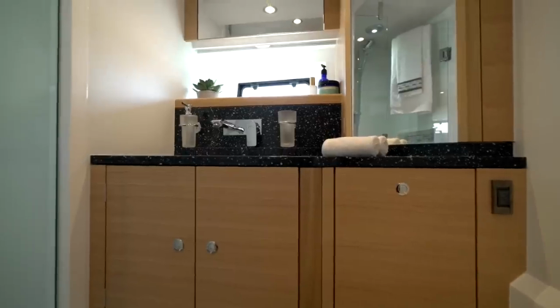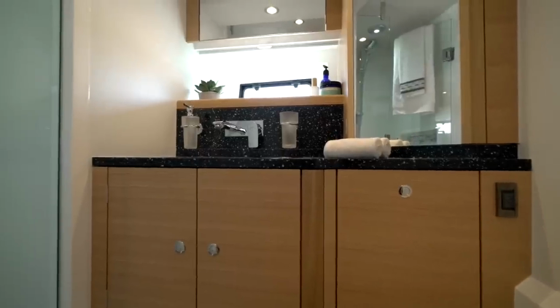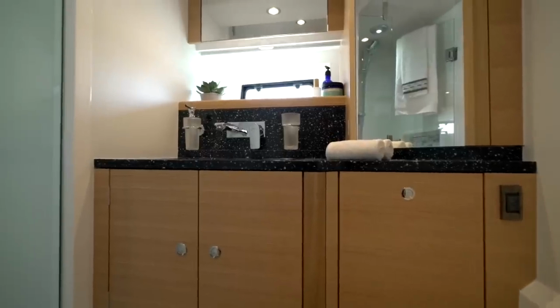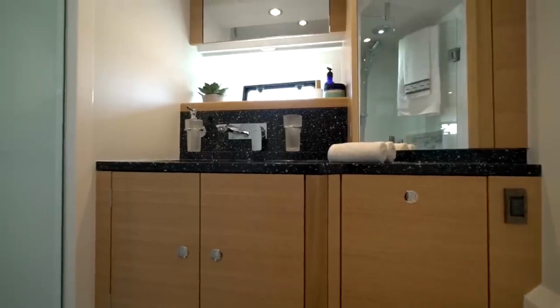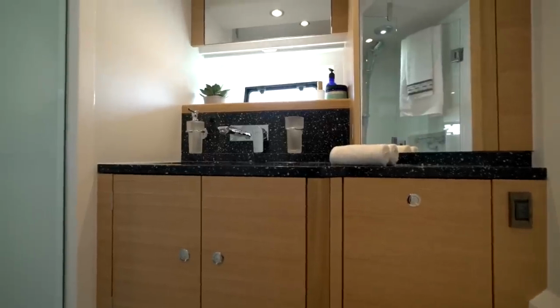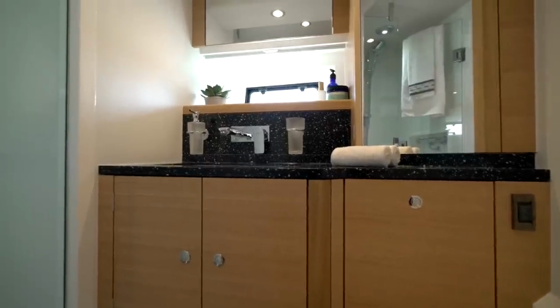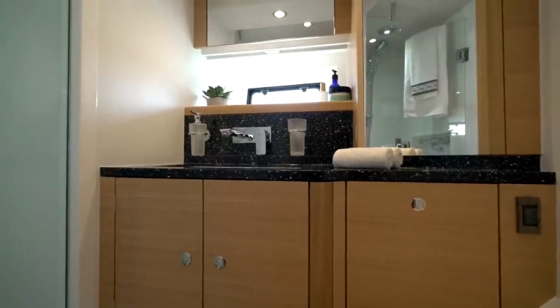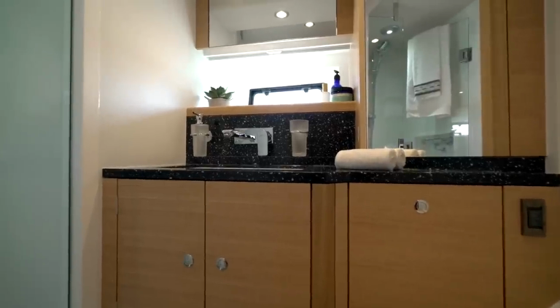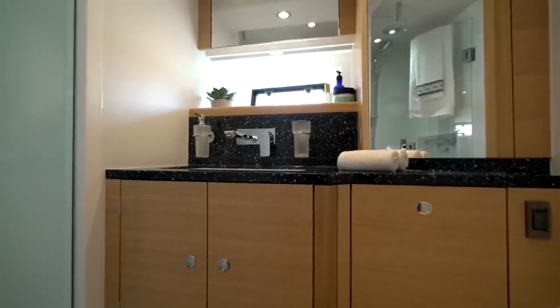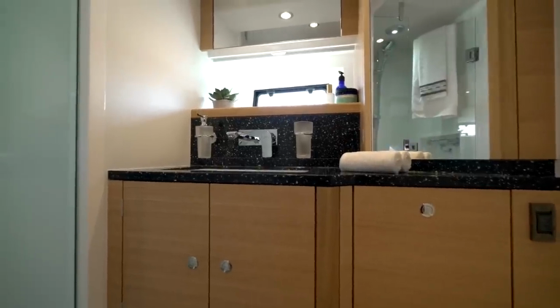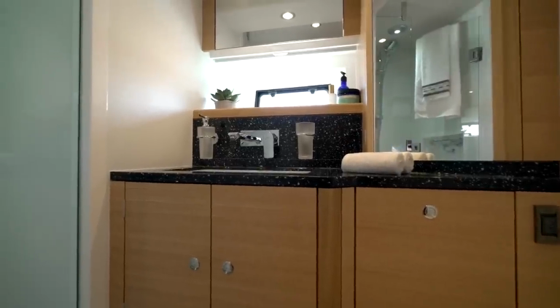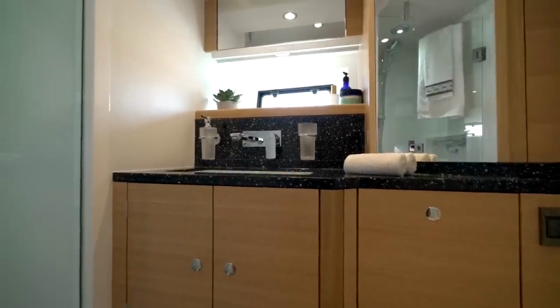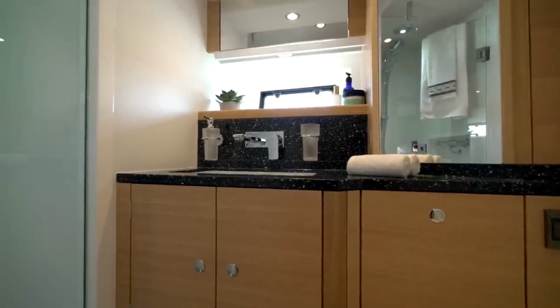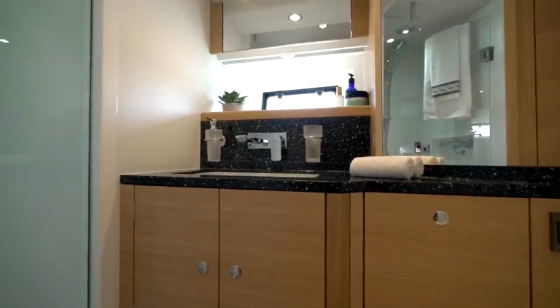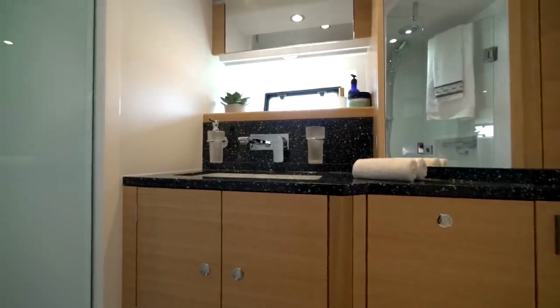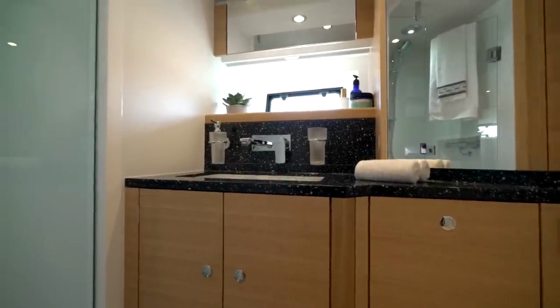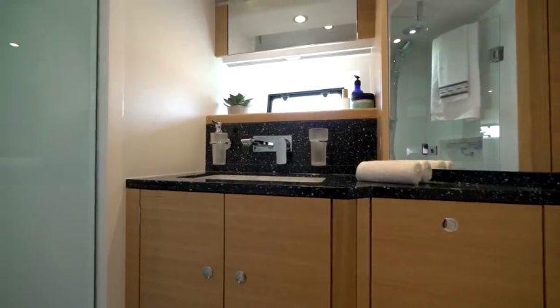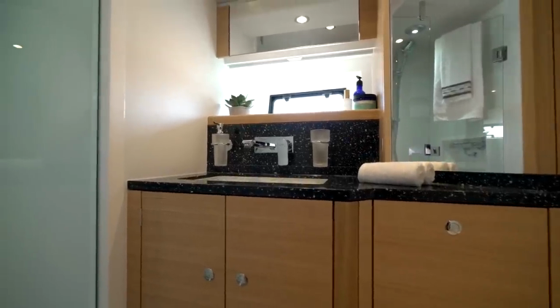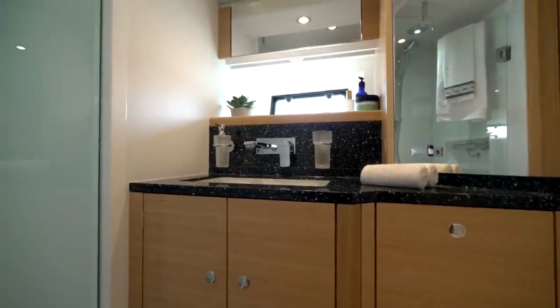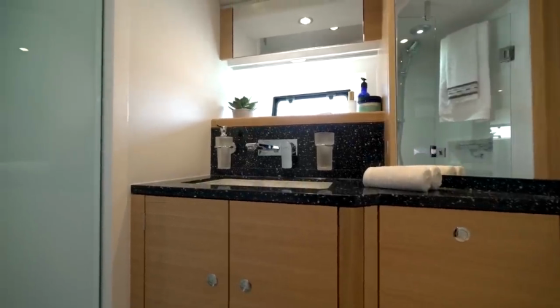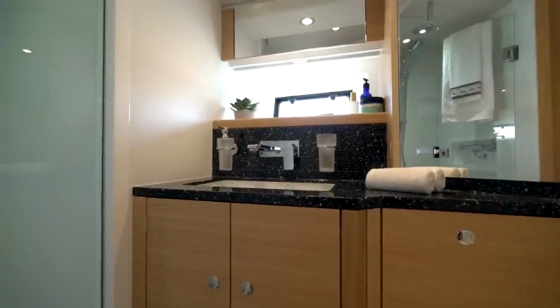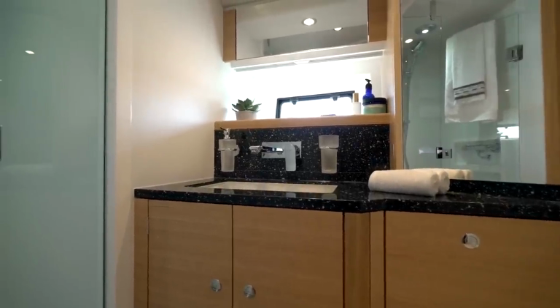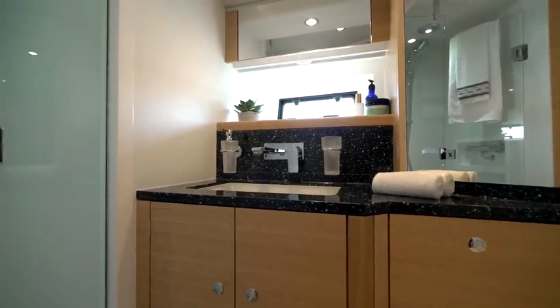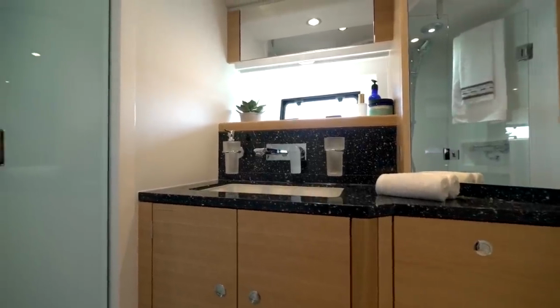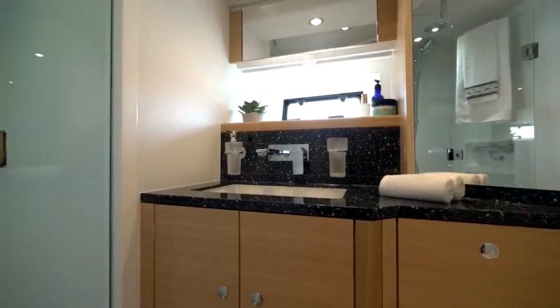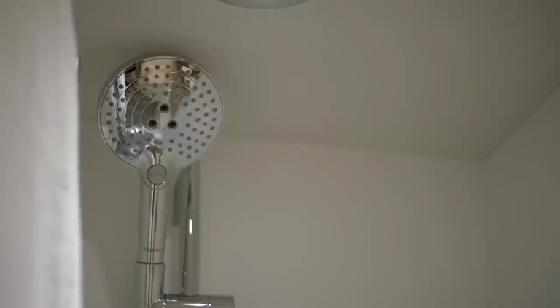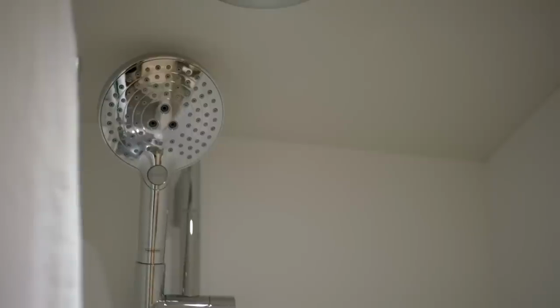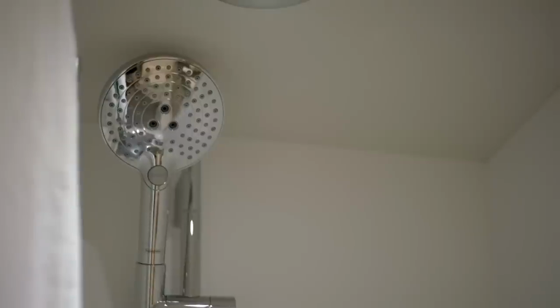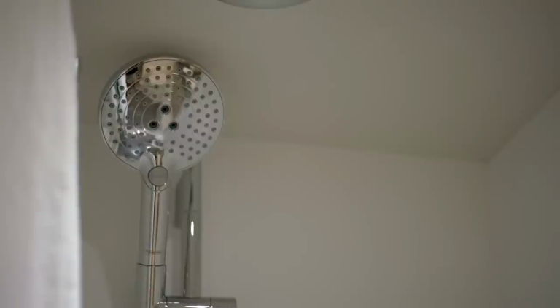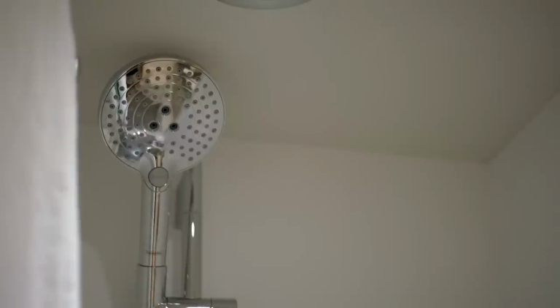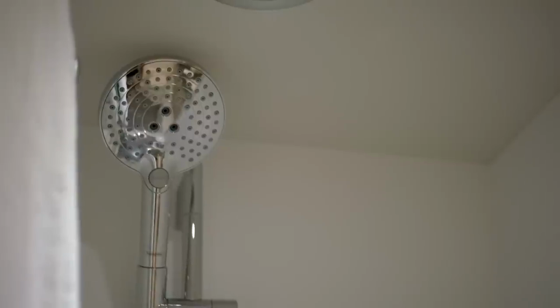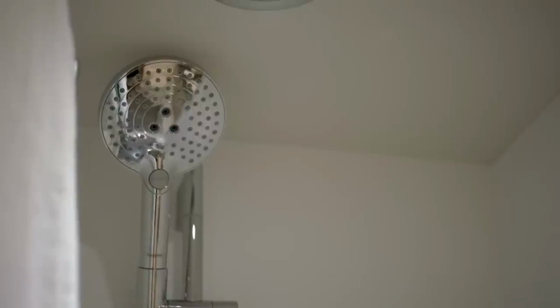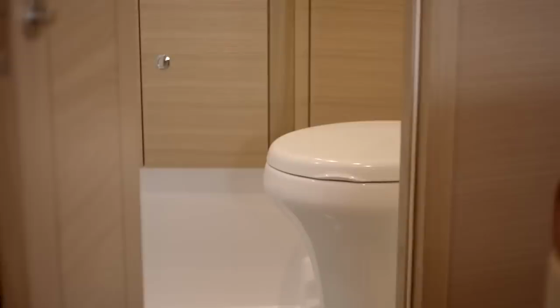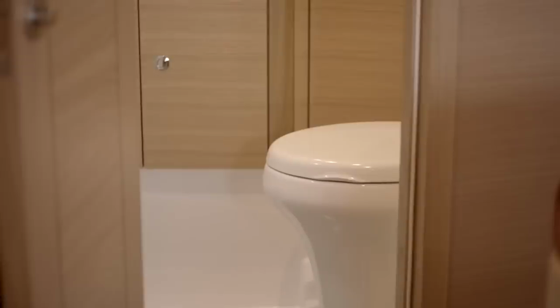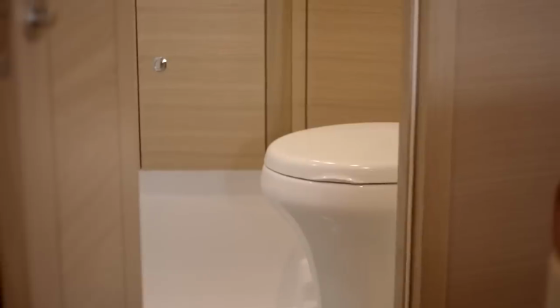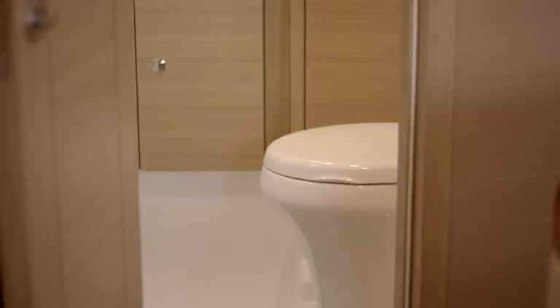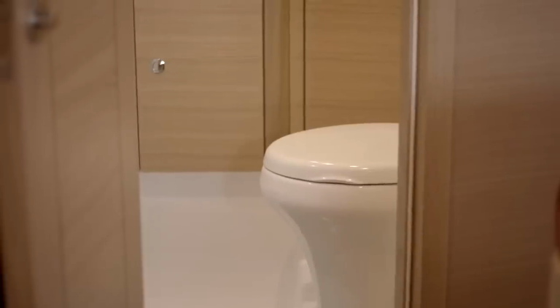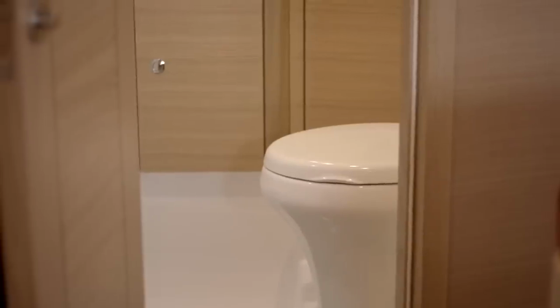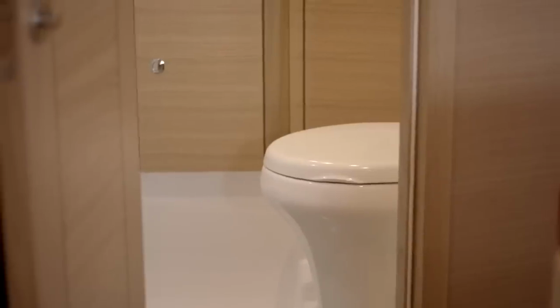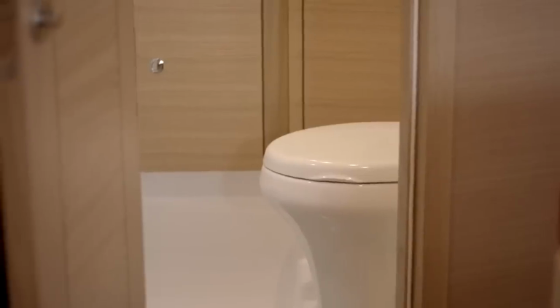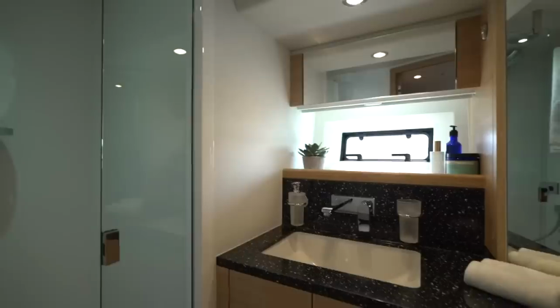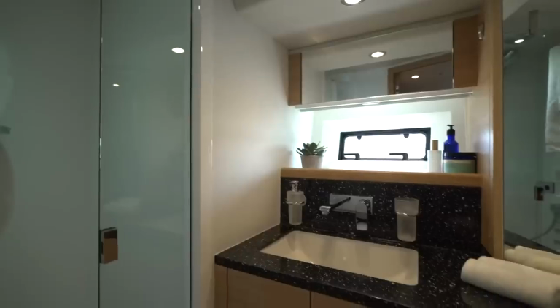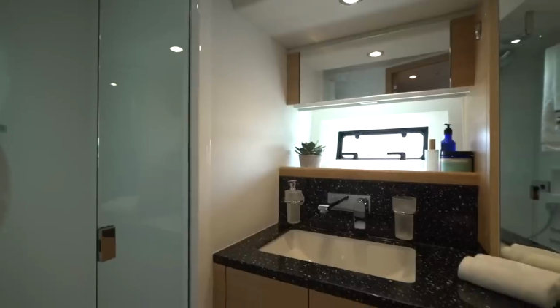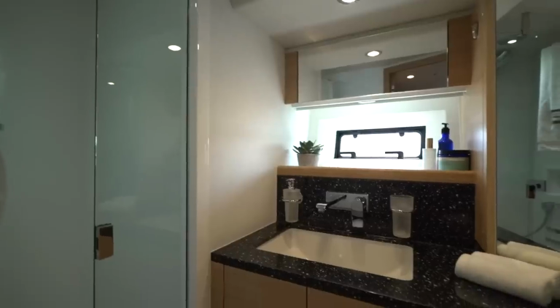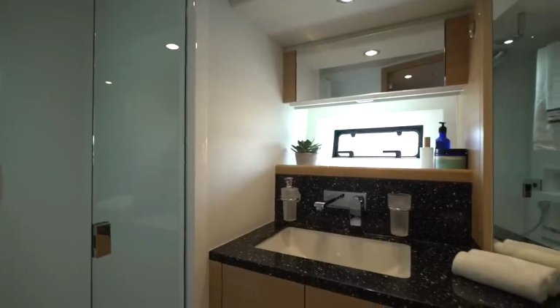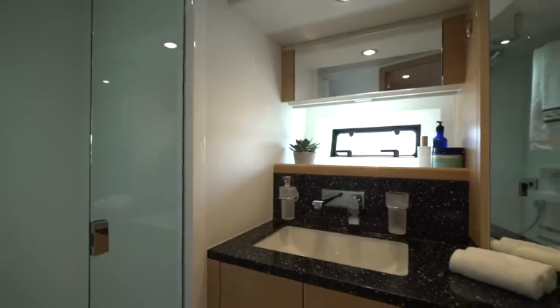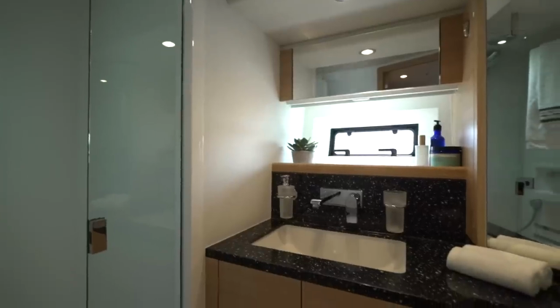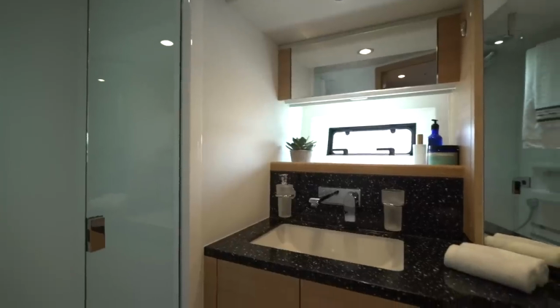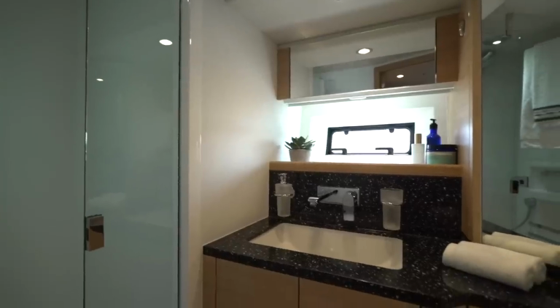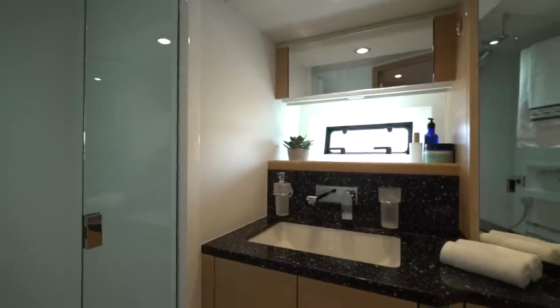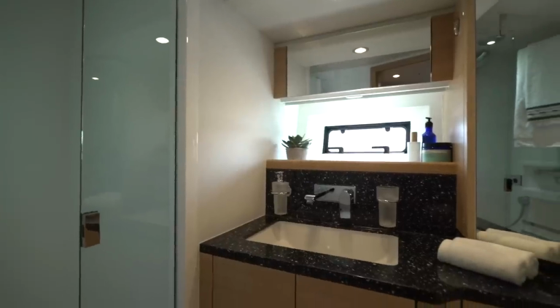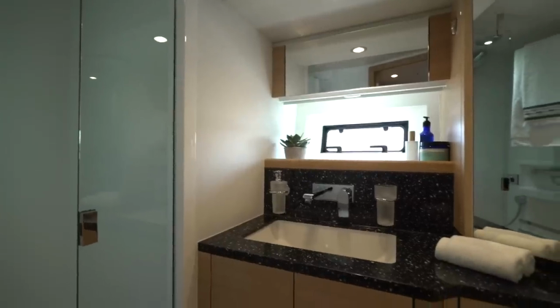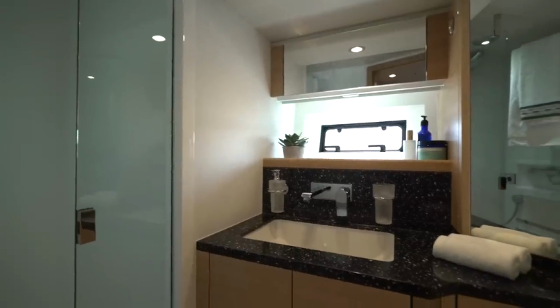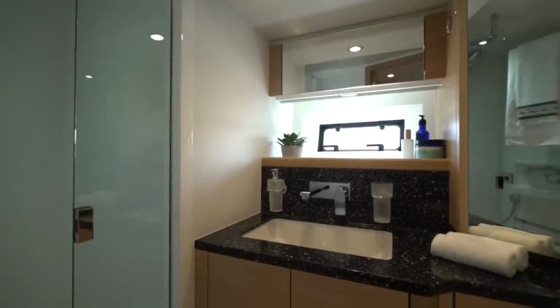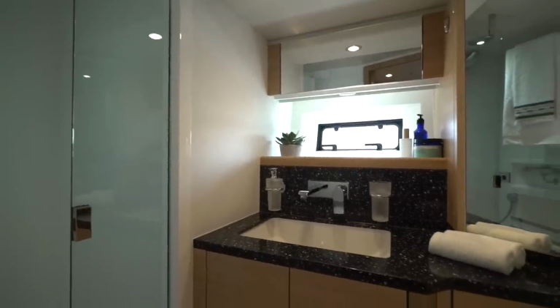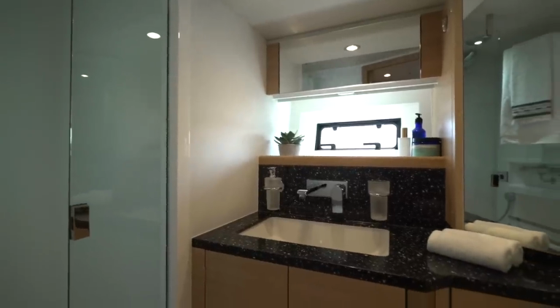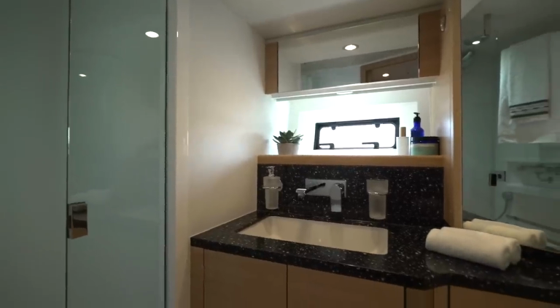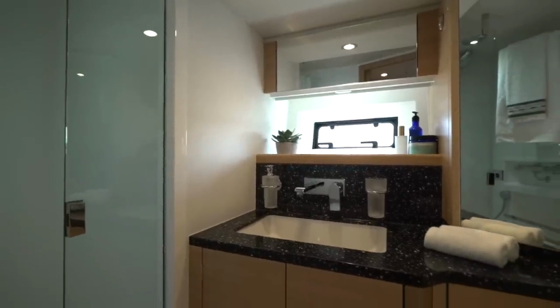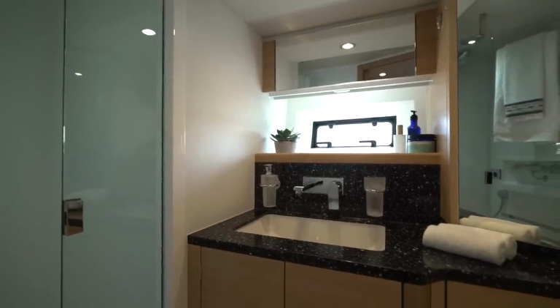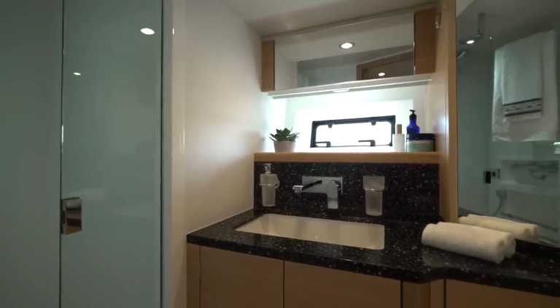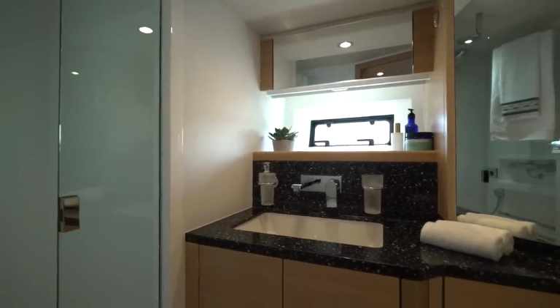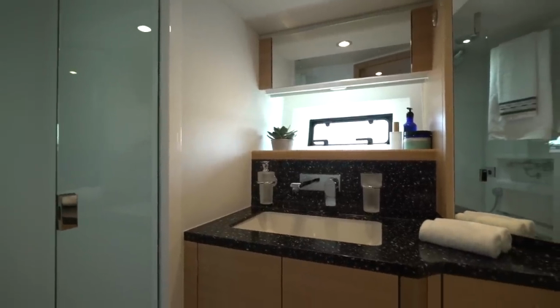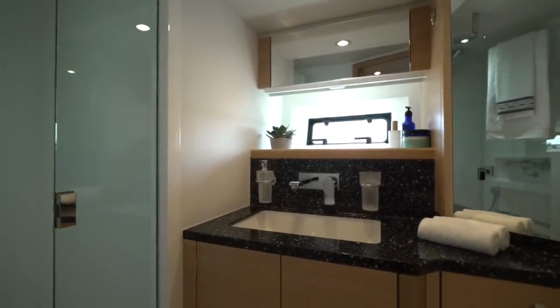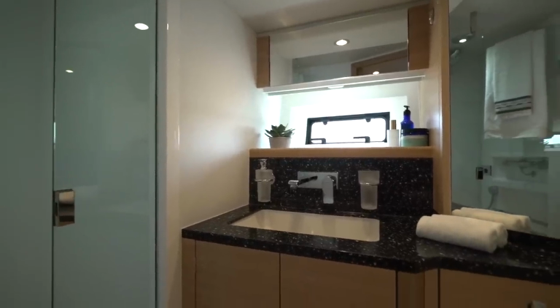The master cabin en suite comes with a power shower, electric toilet, vanity unit, large sink and towels.